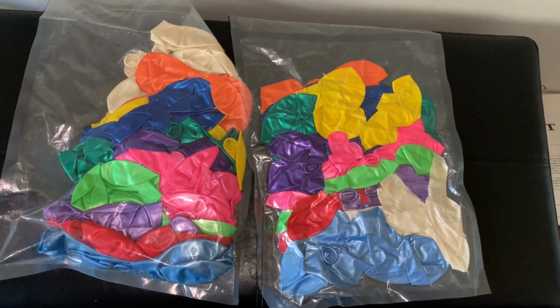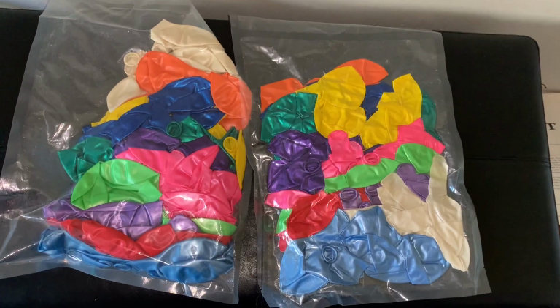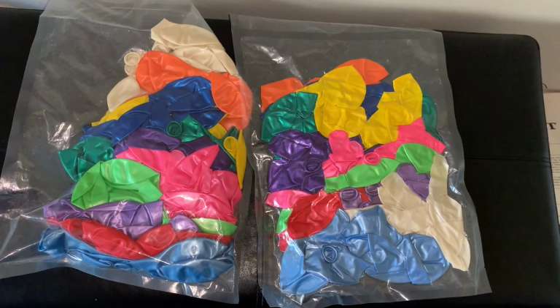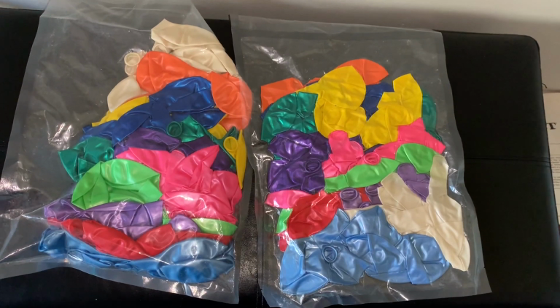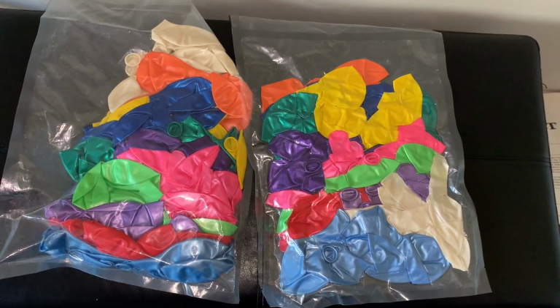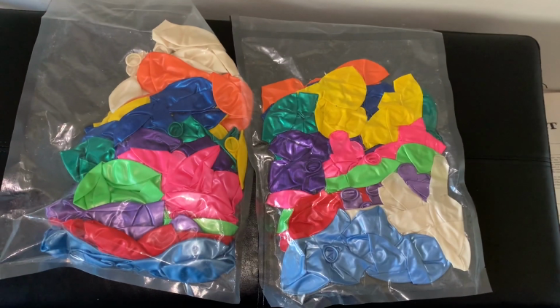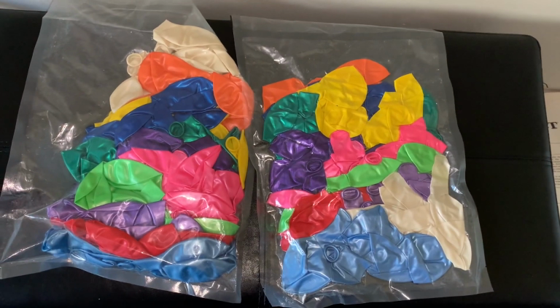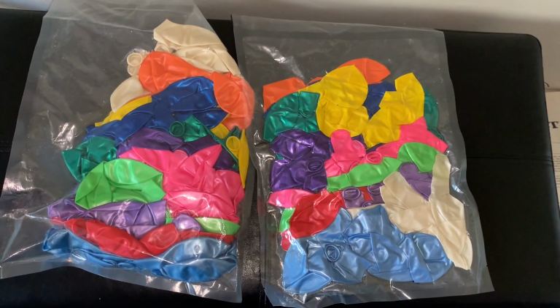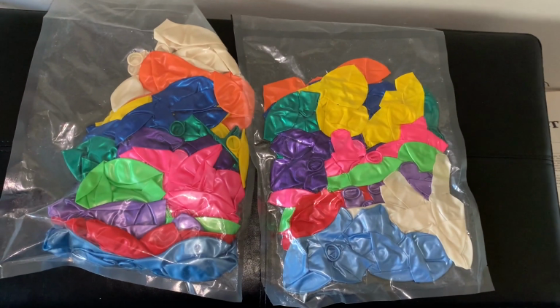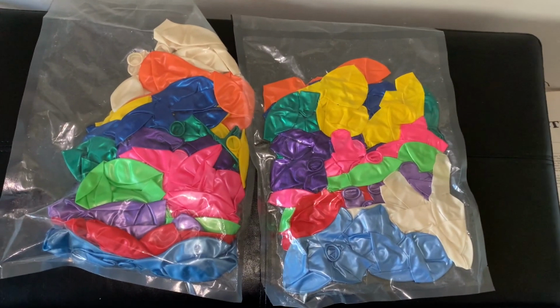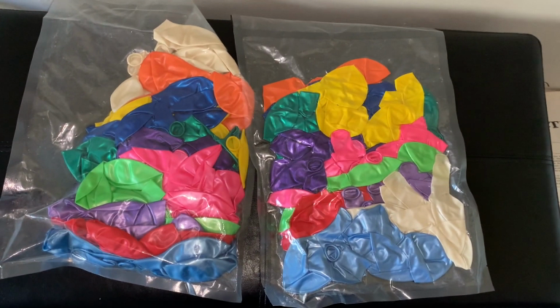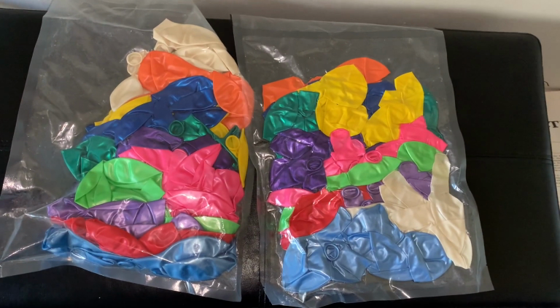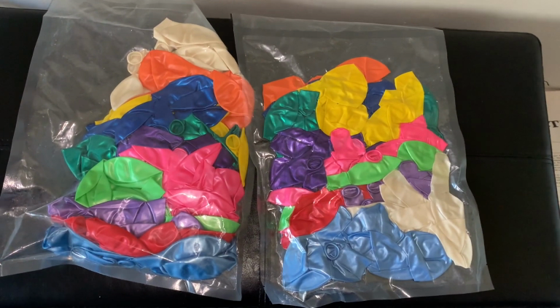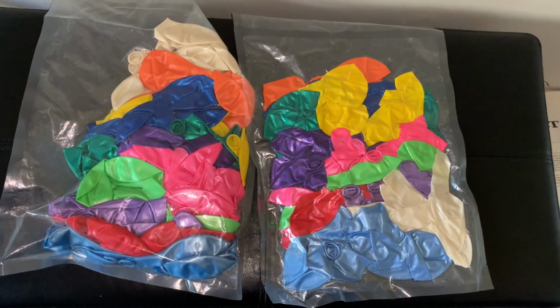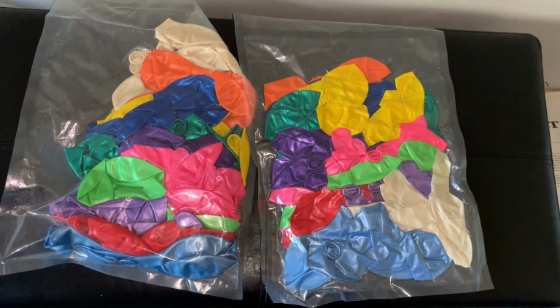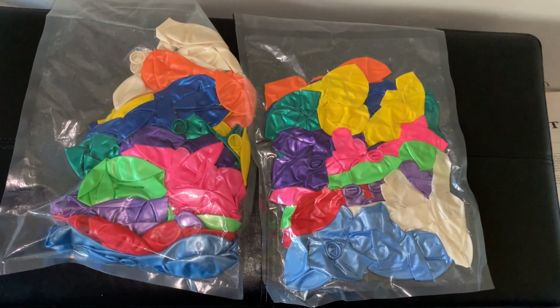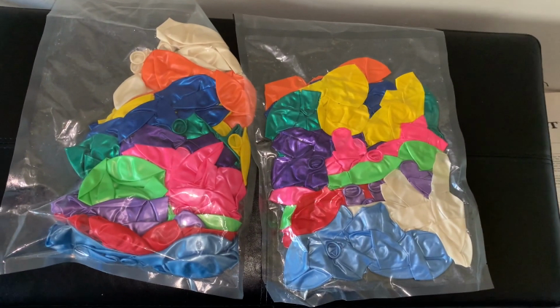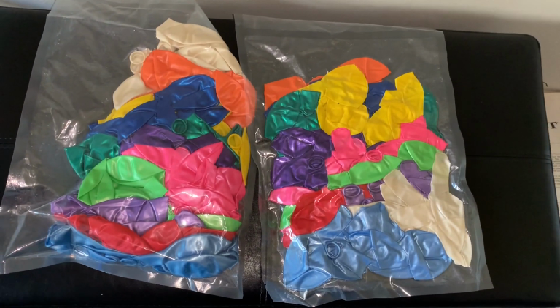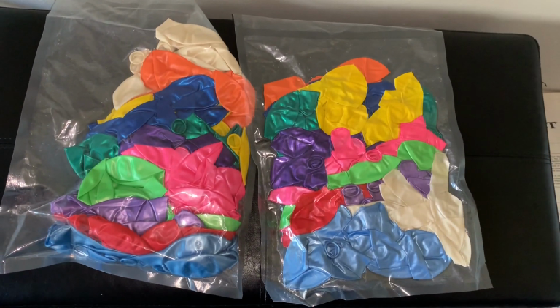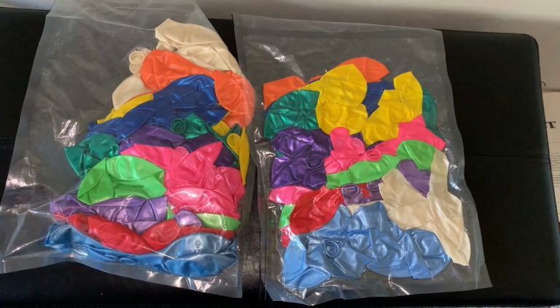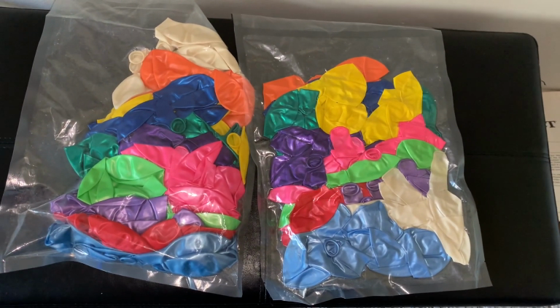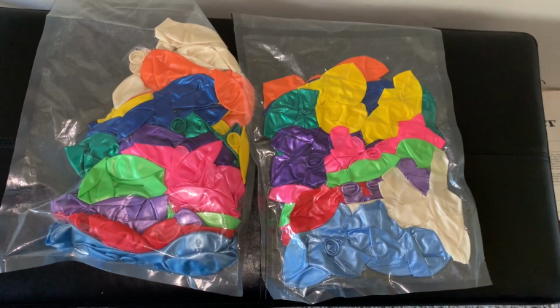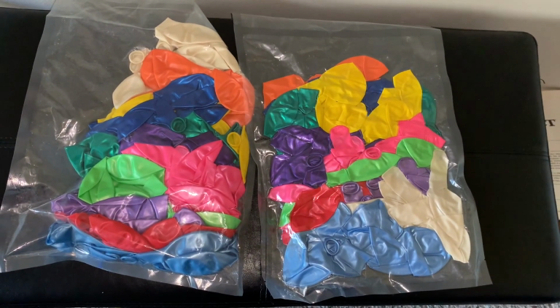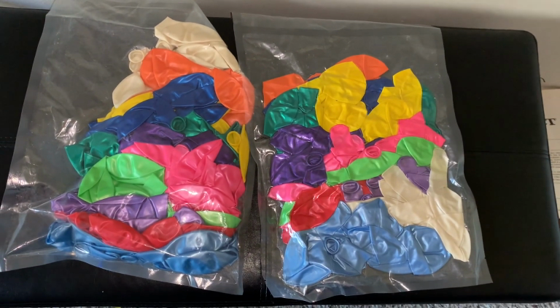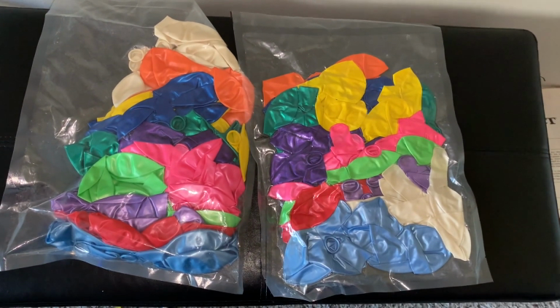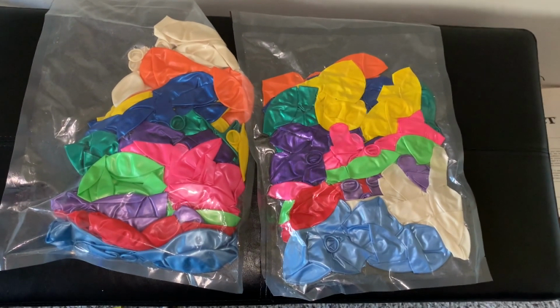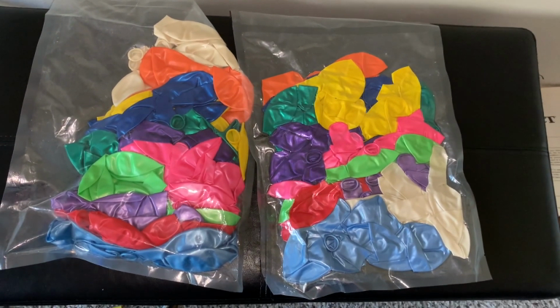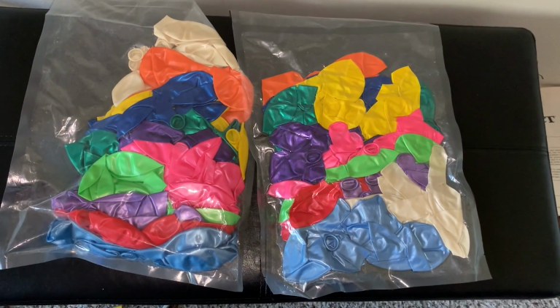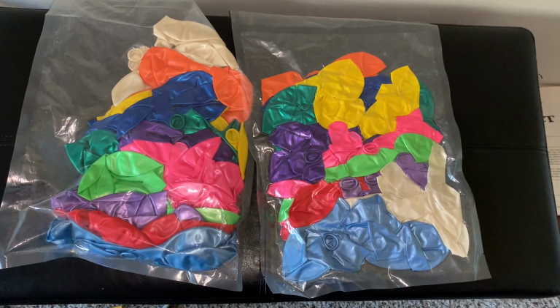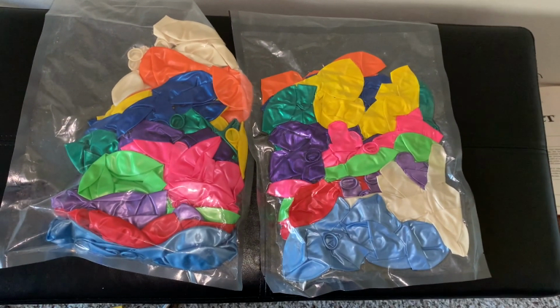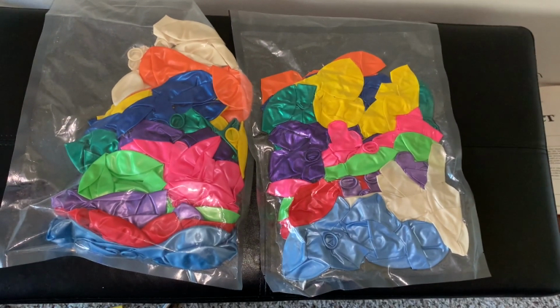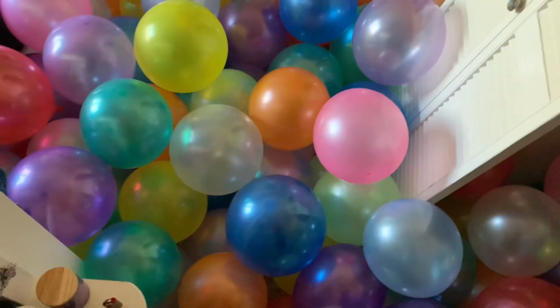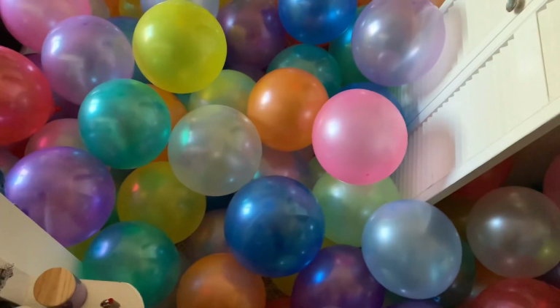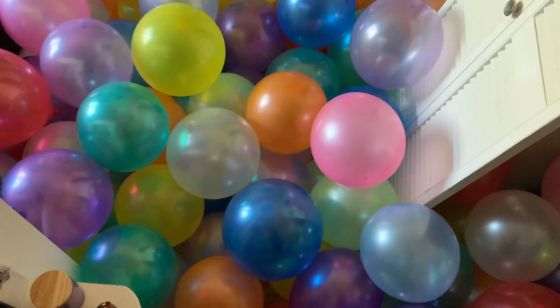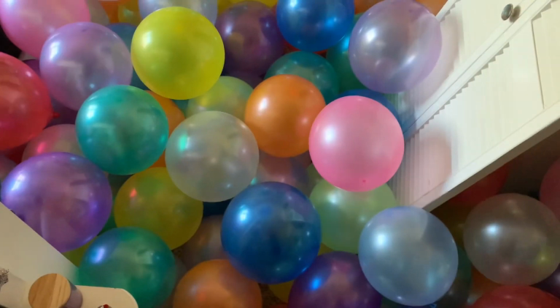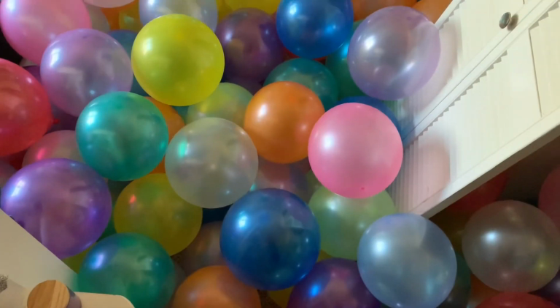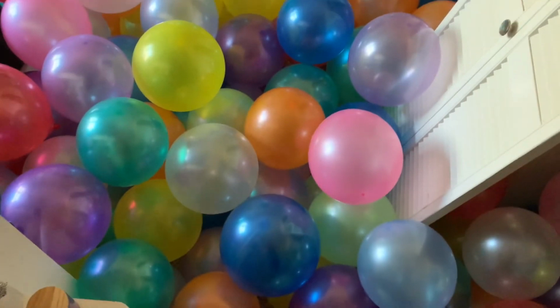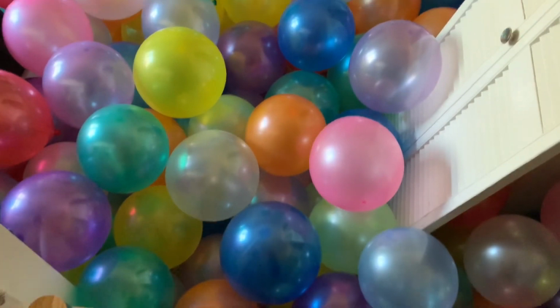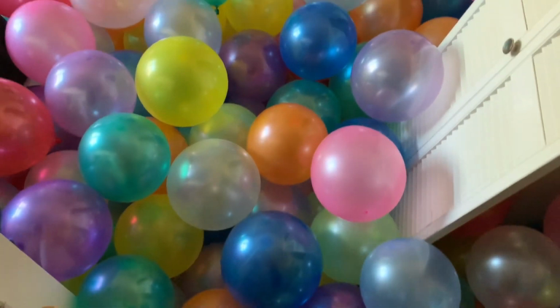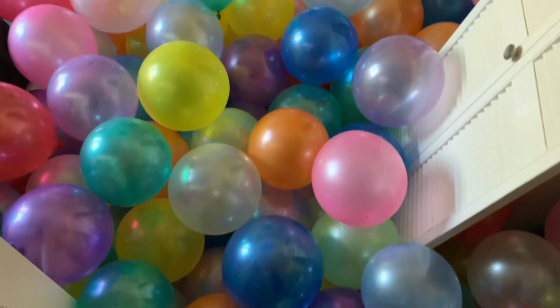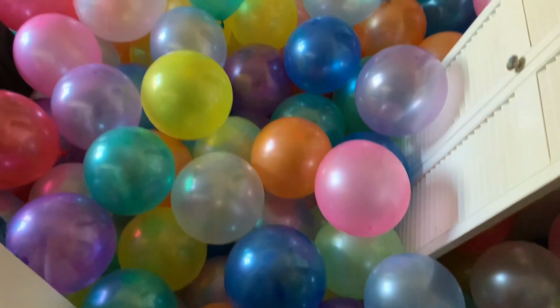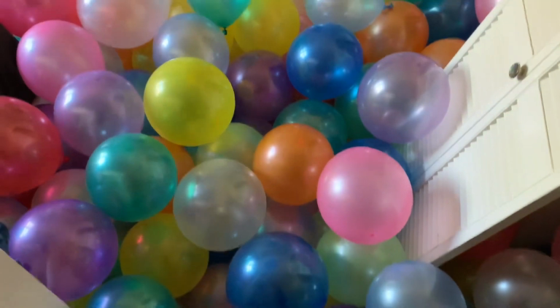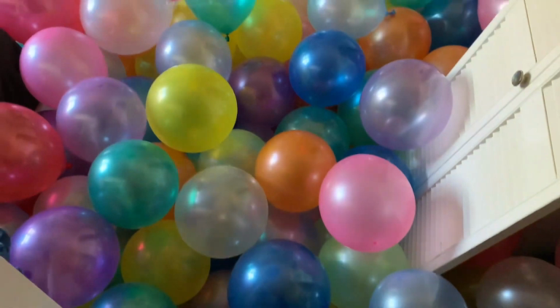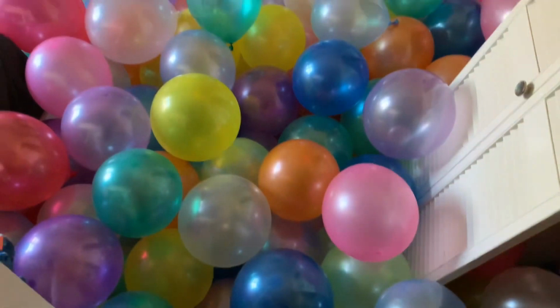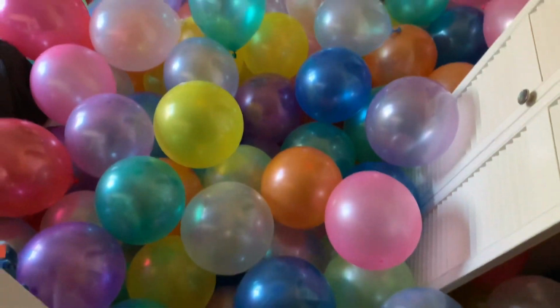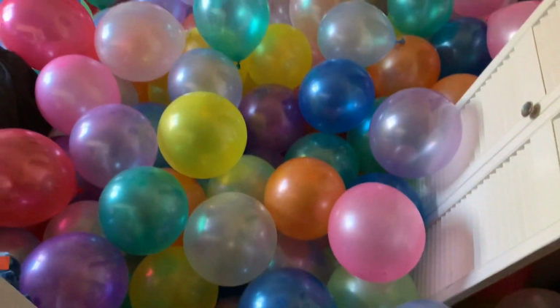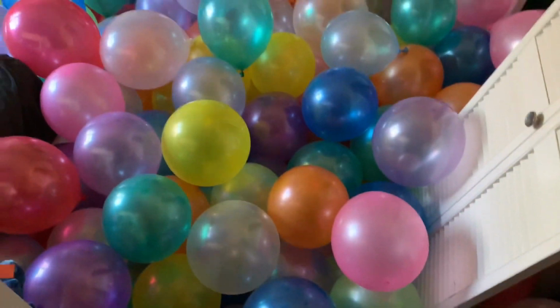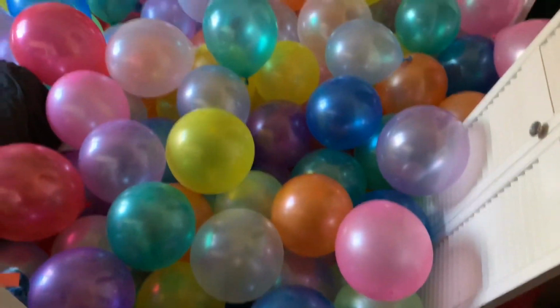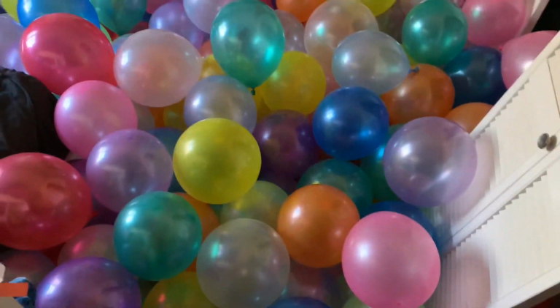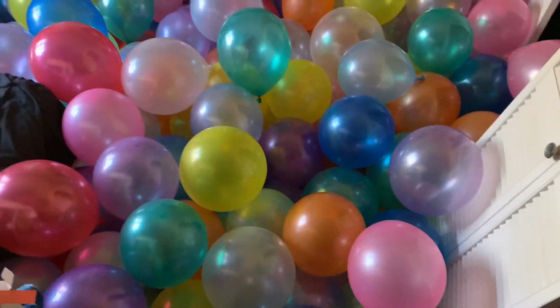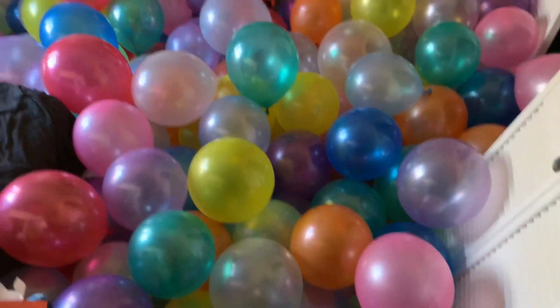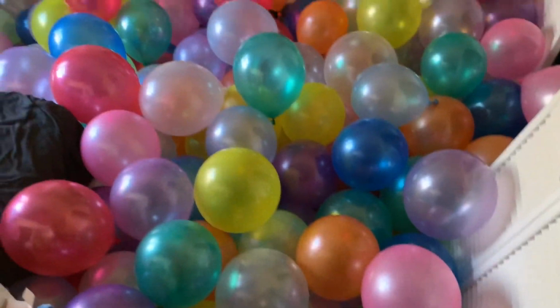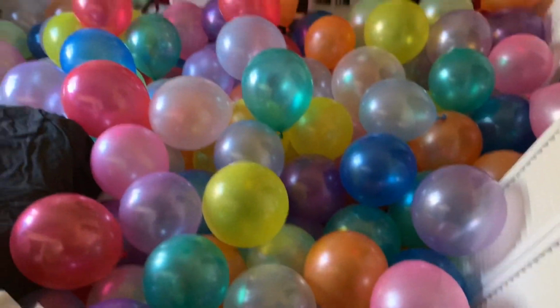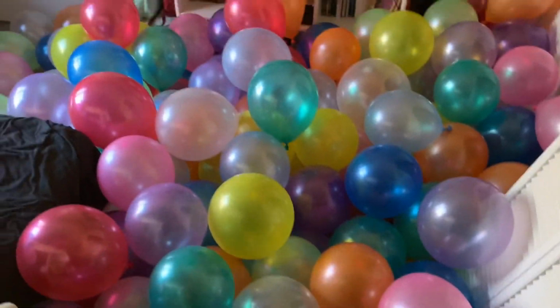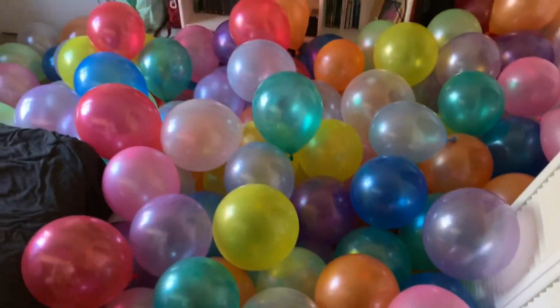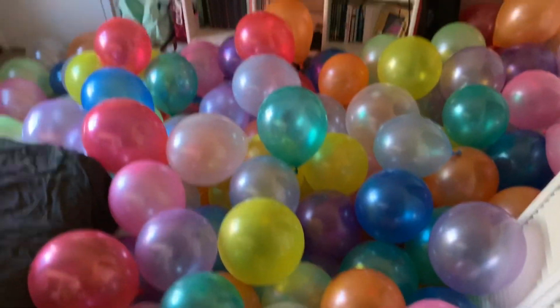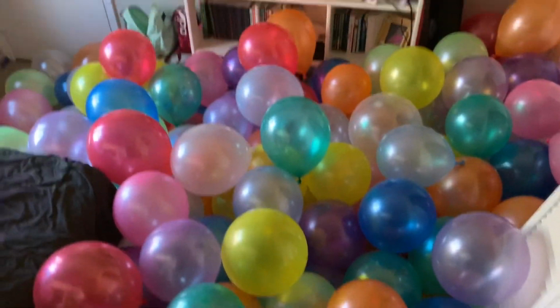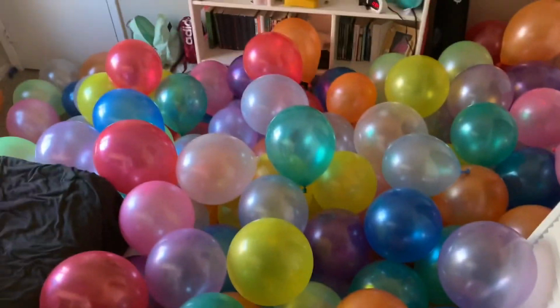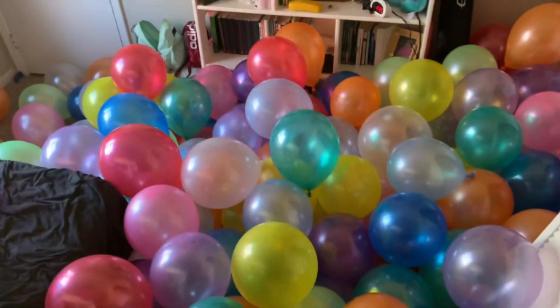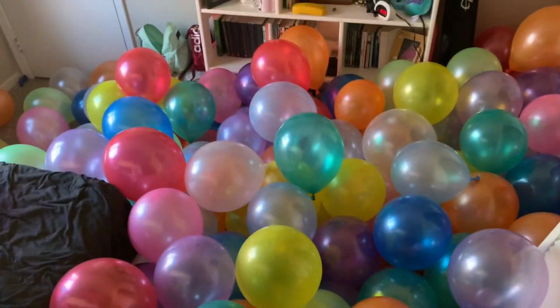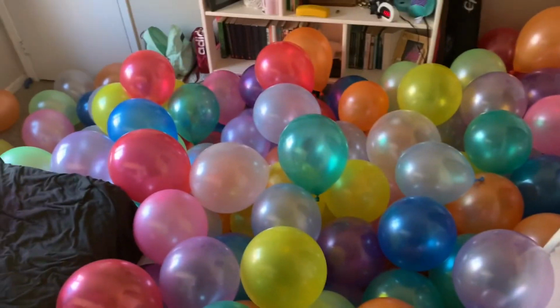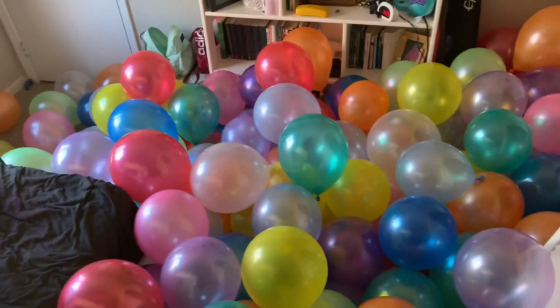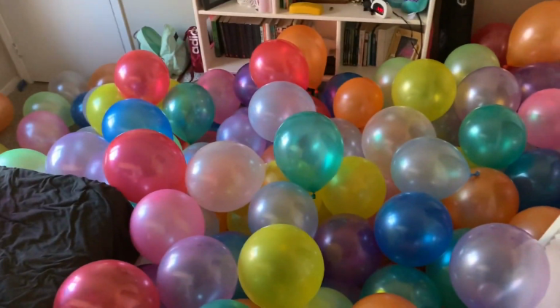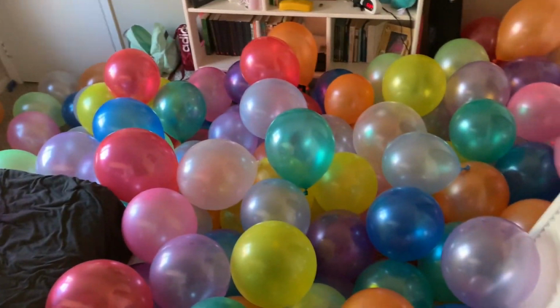This is what 220 deflated balloons looks like. This is what 220 inflated balloons looks like.